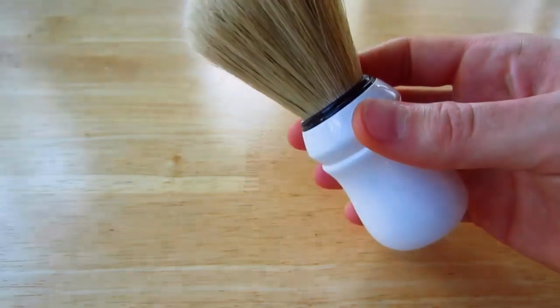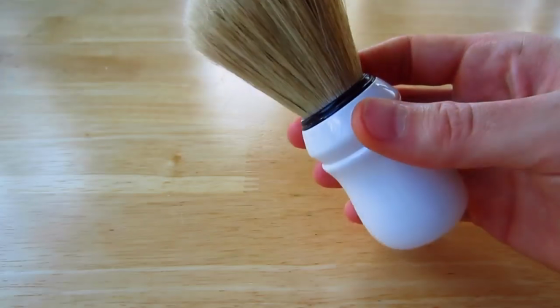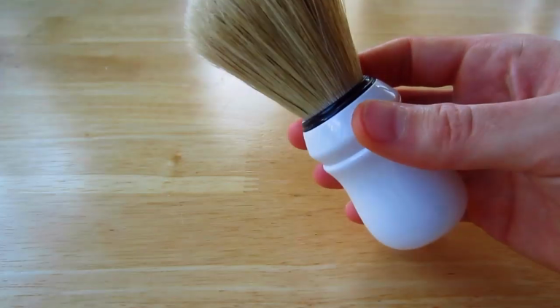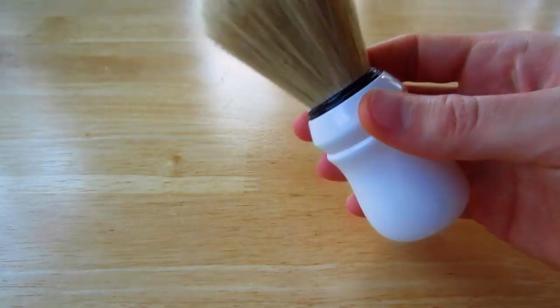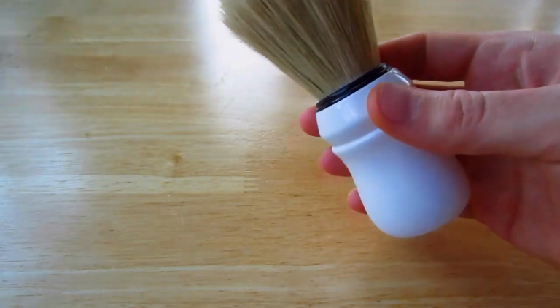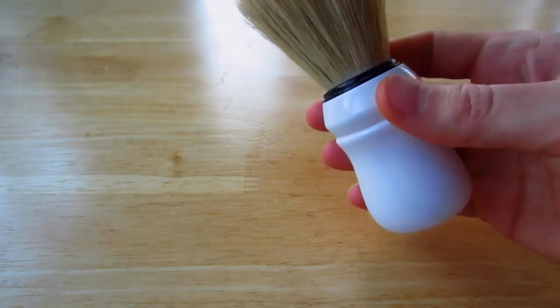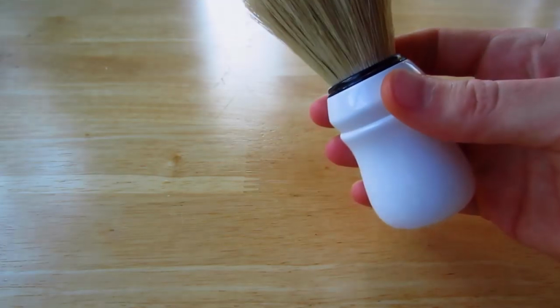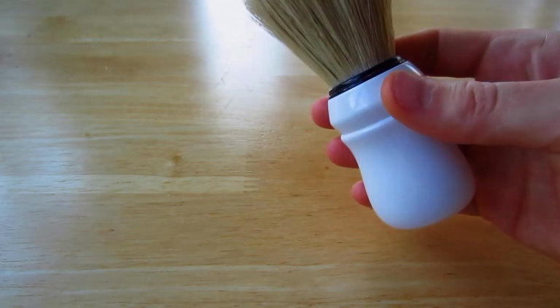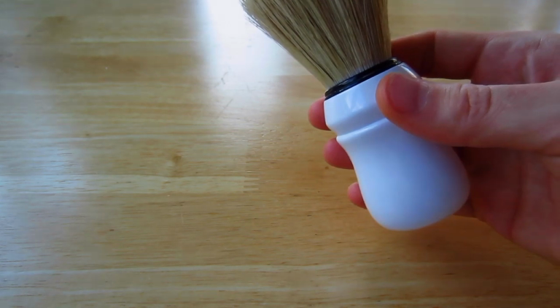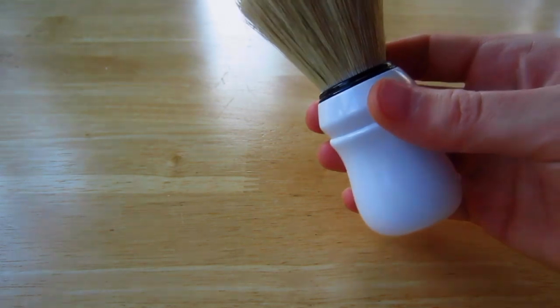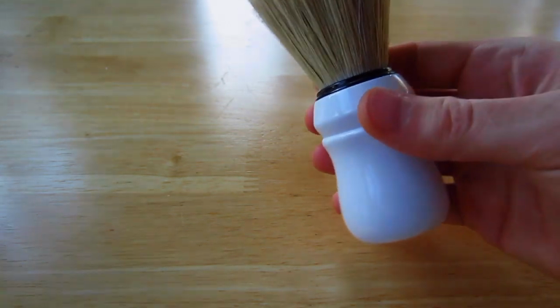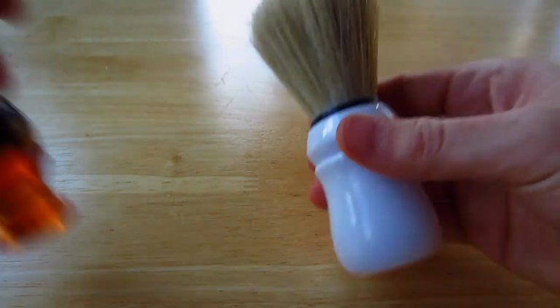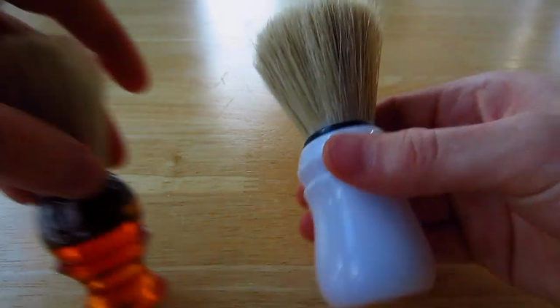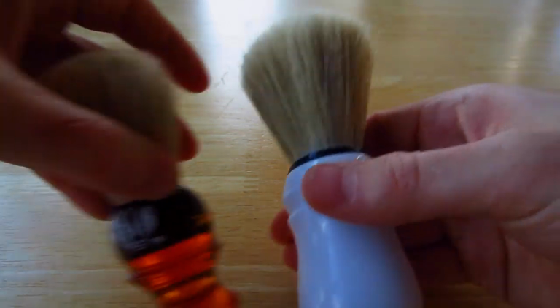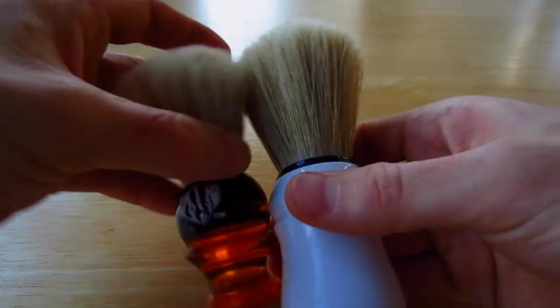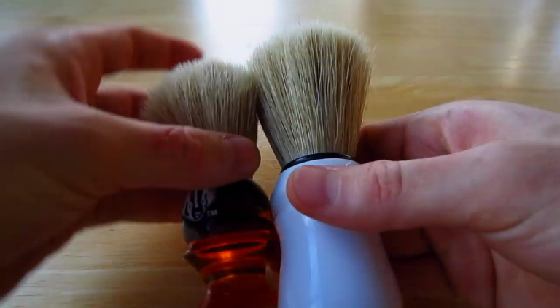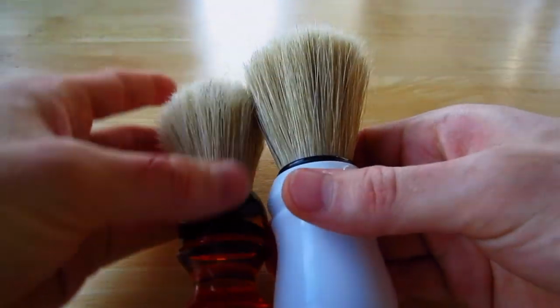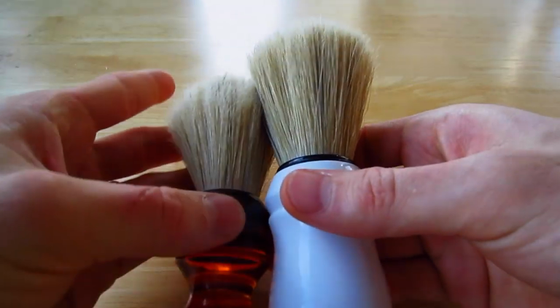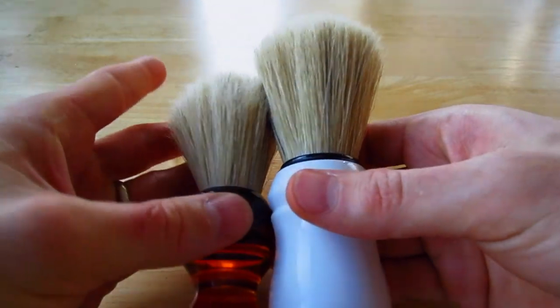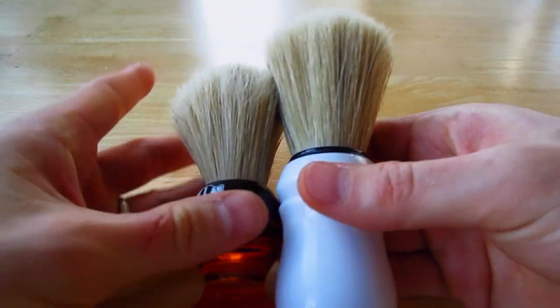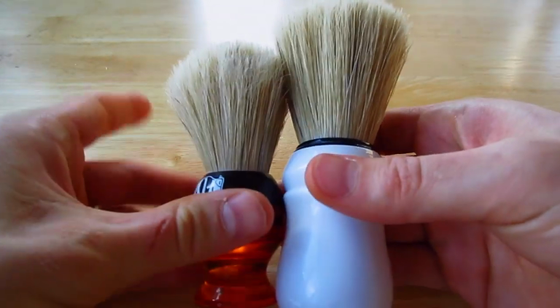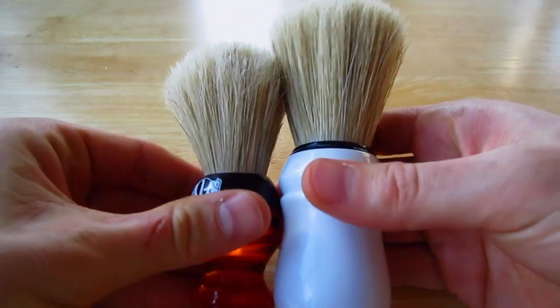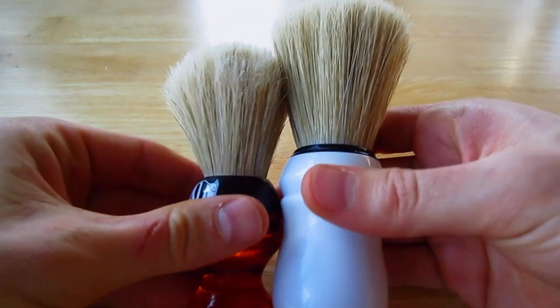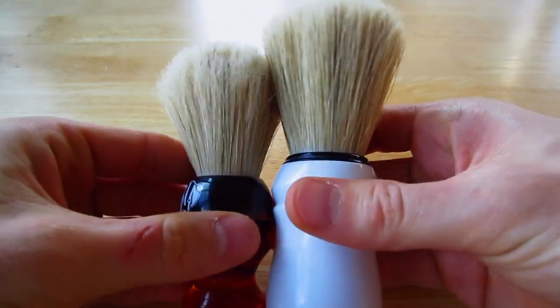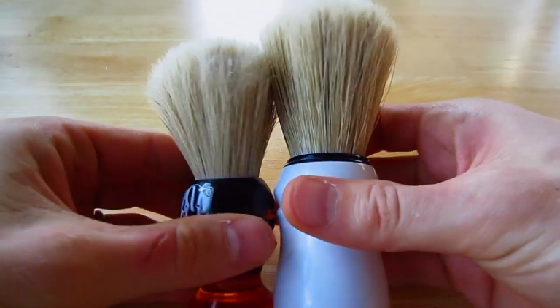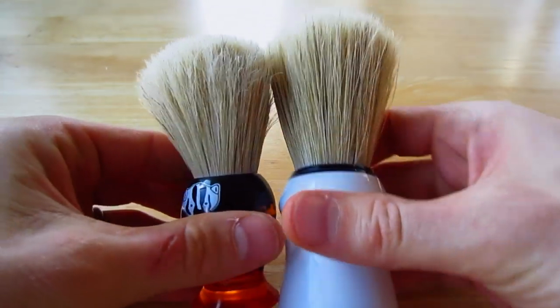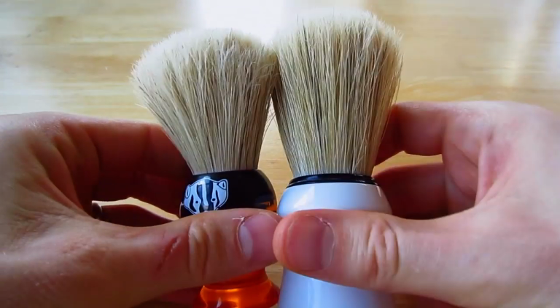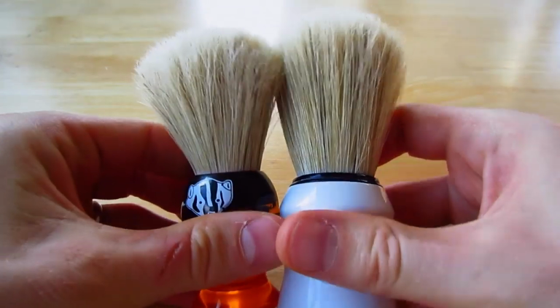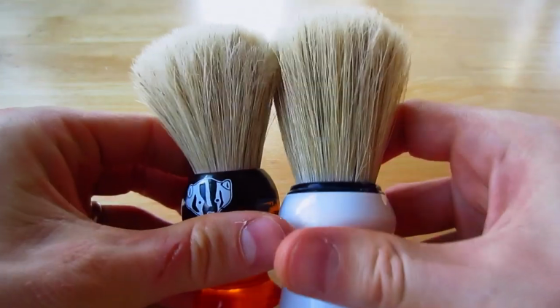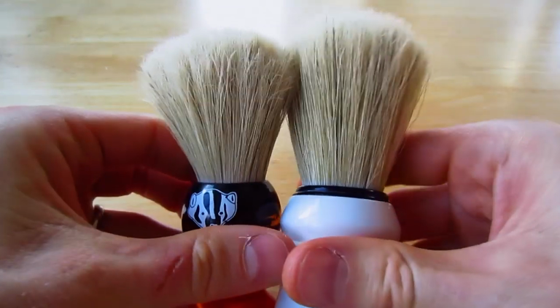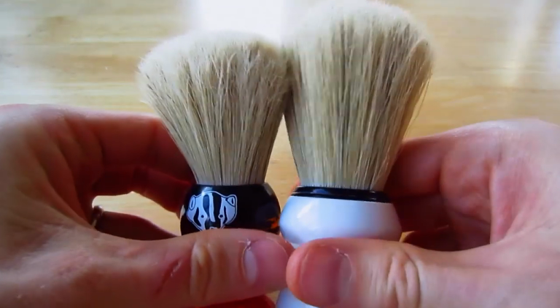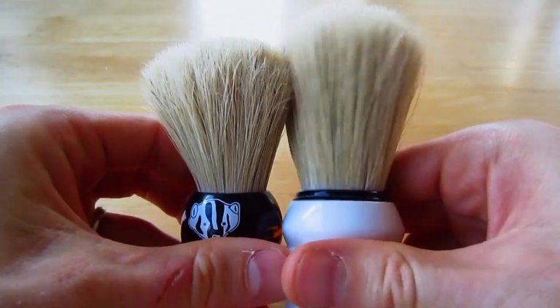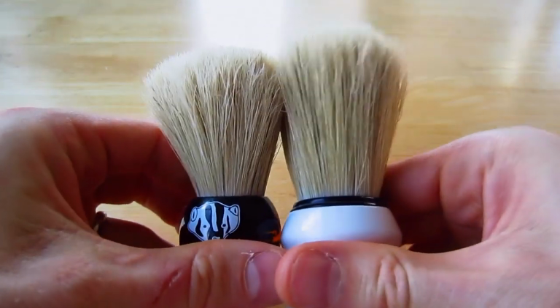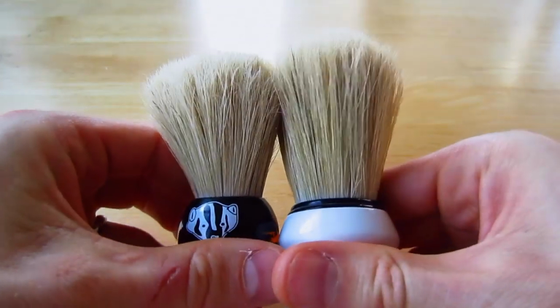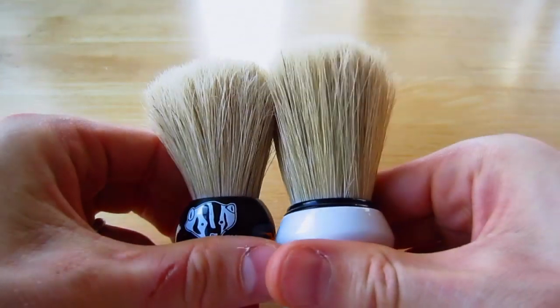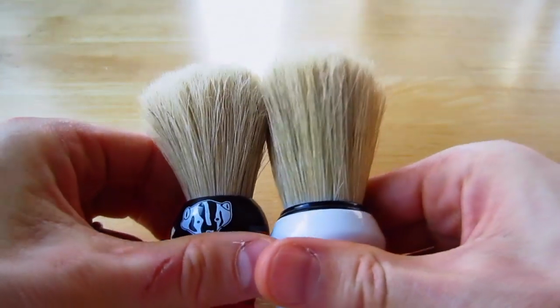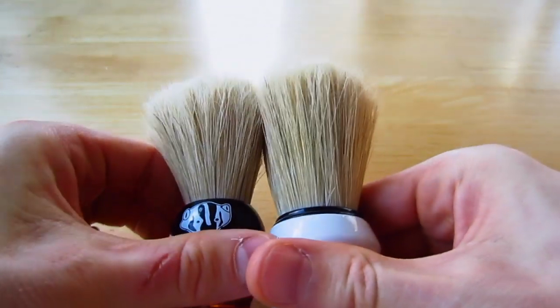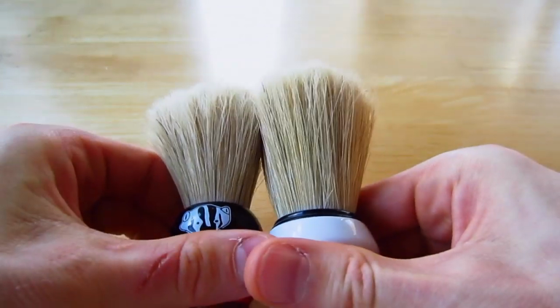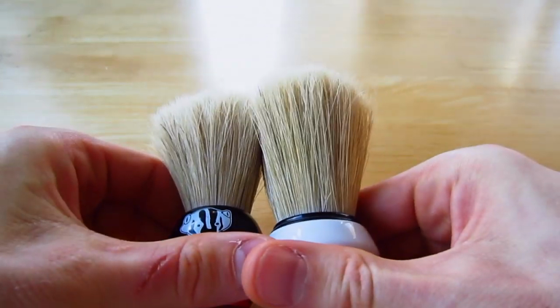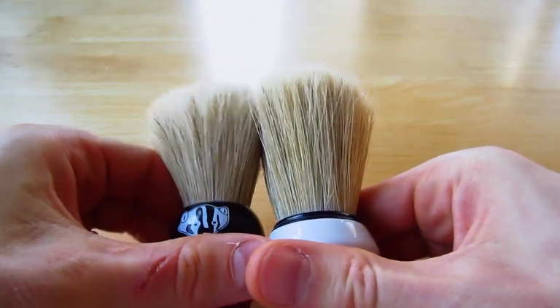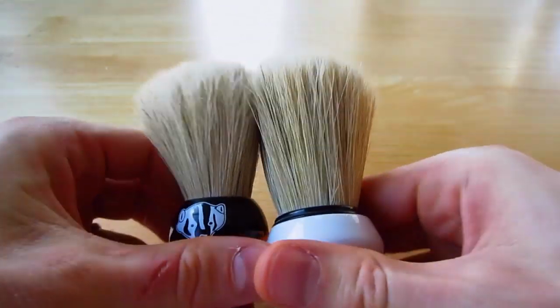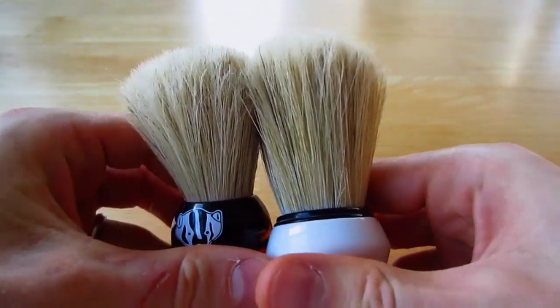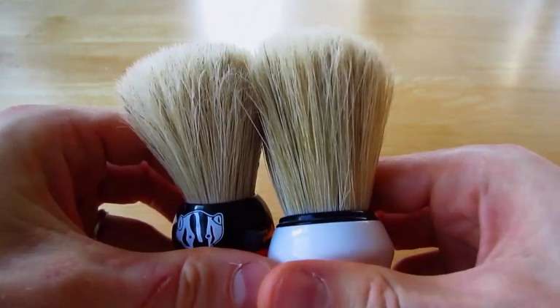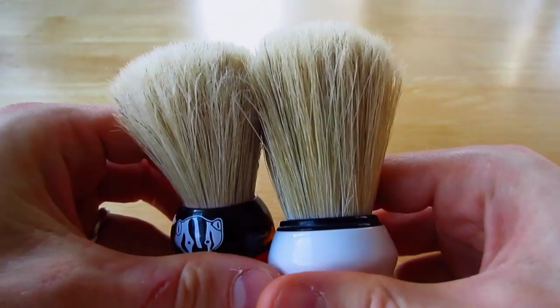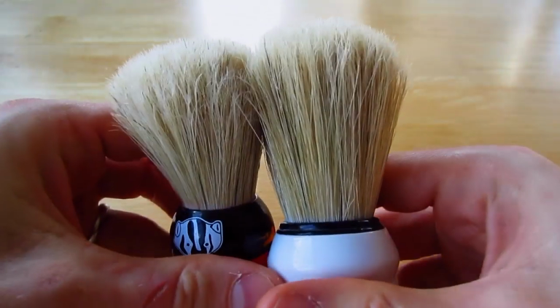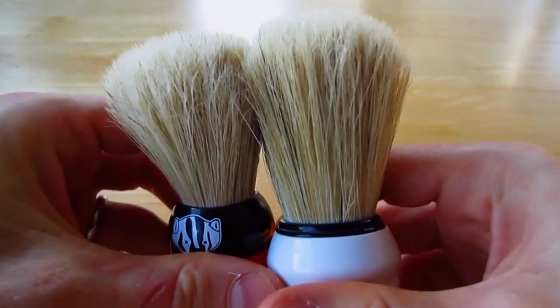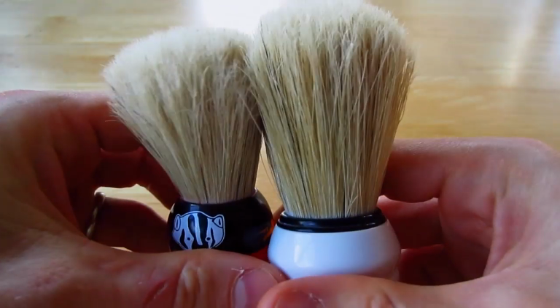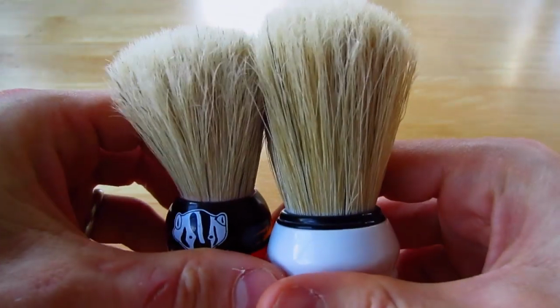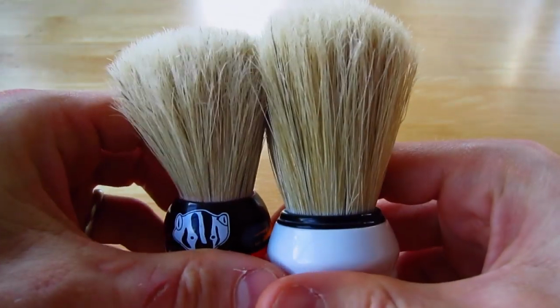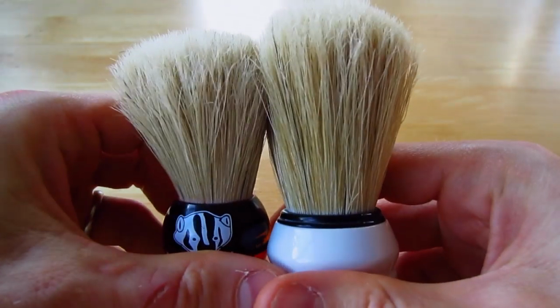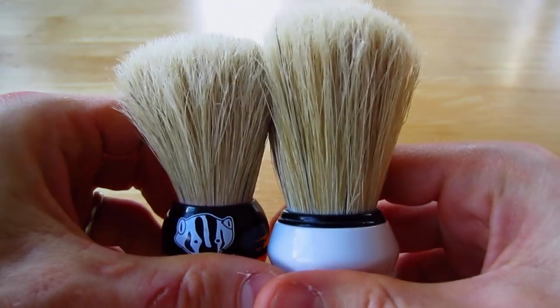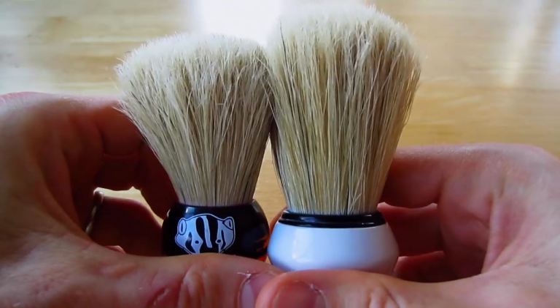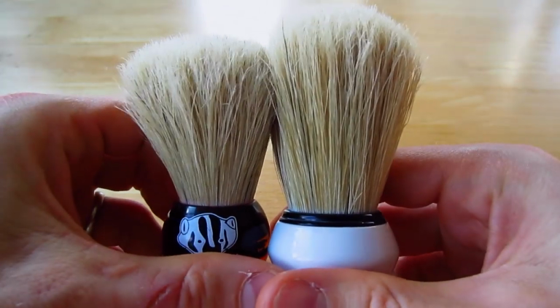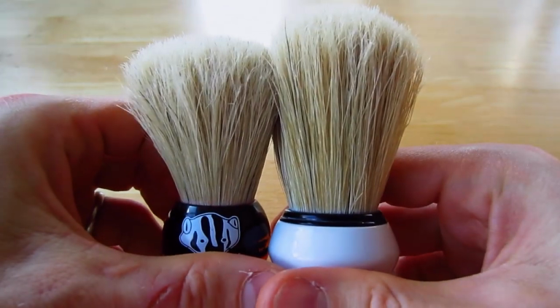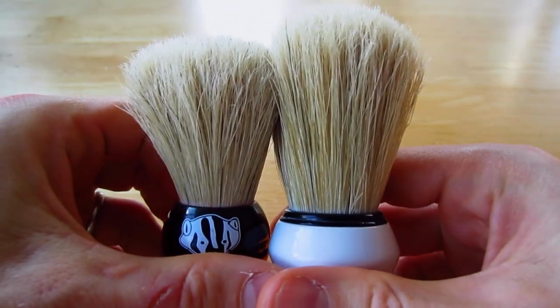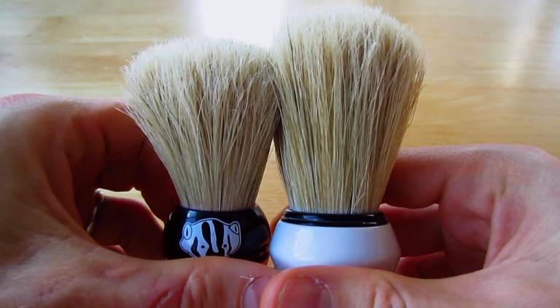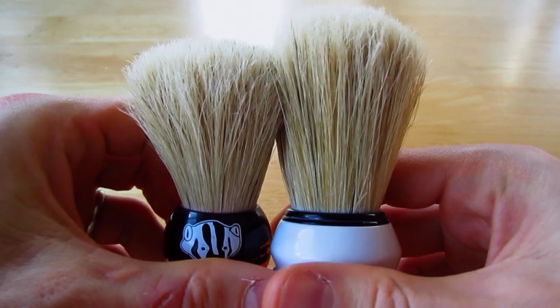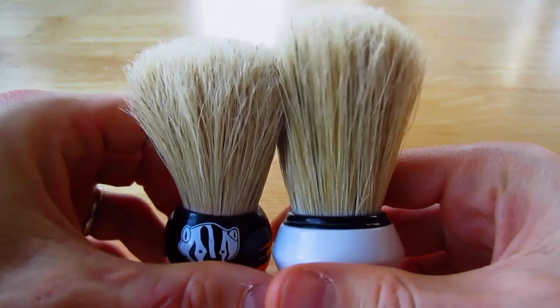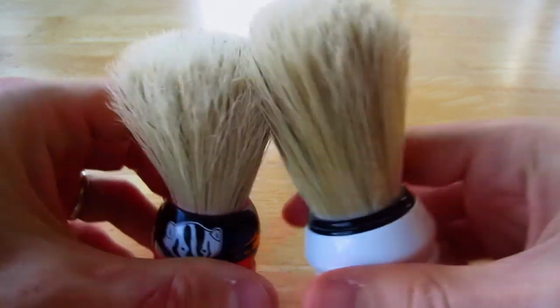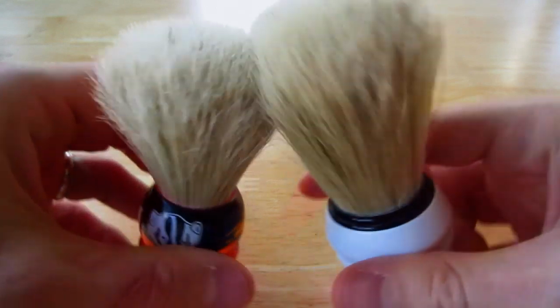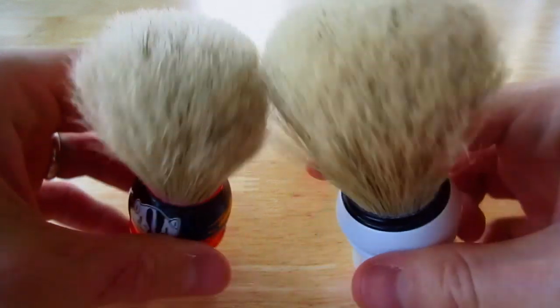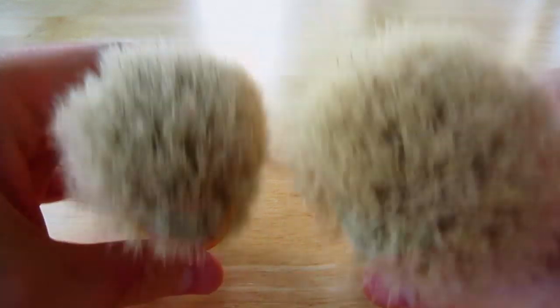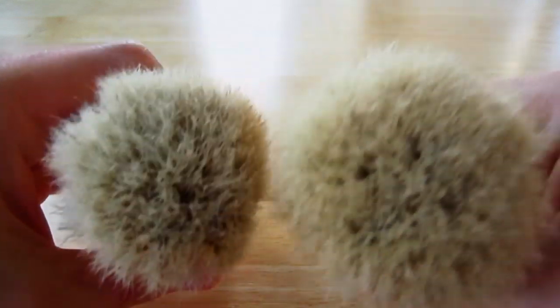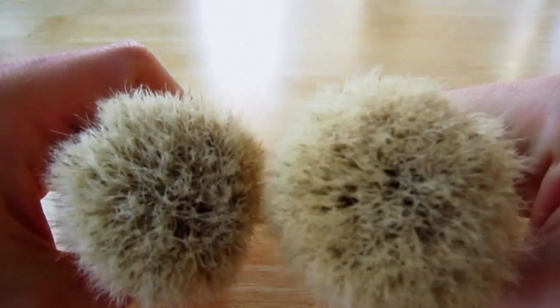In comparison, here's a 22 millimeter boar hair knot. You can see this thing is just so much bigger.